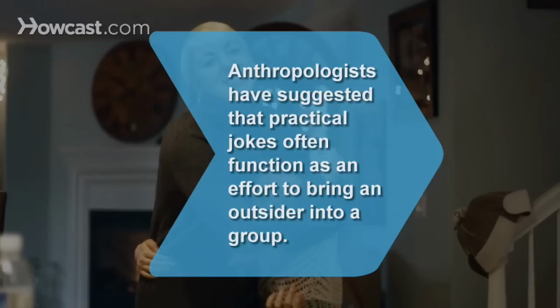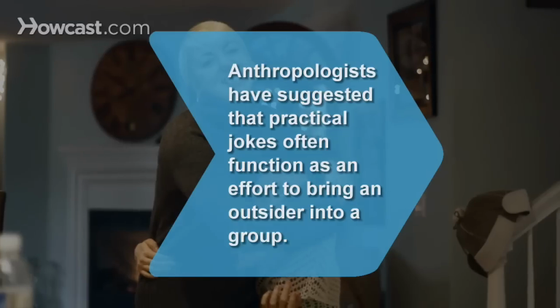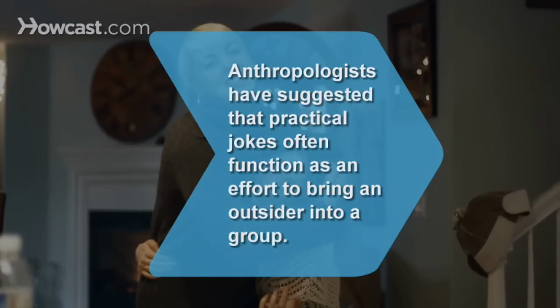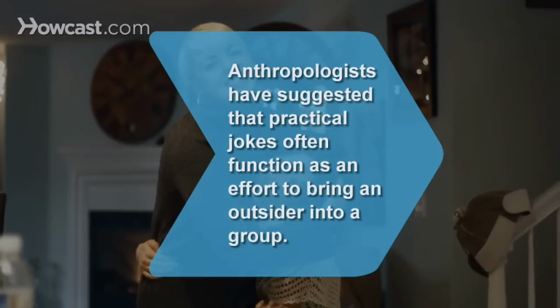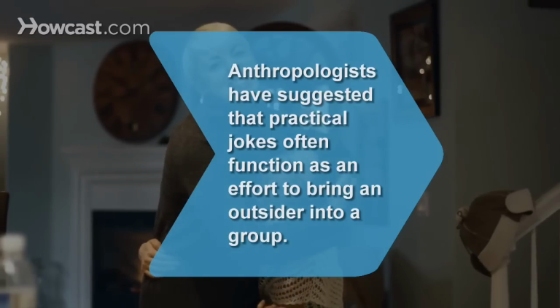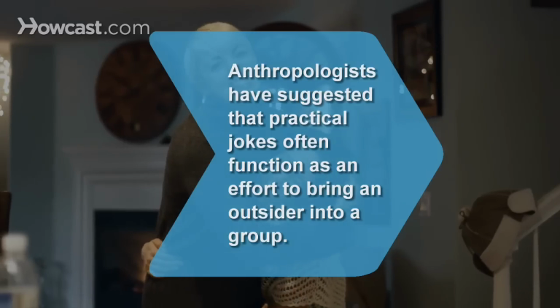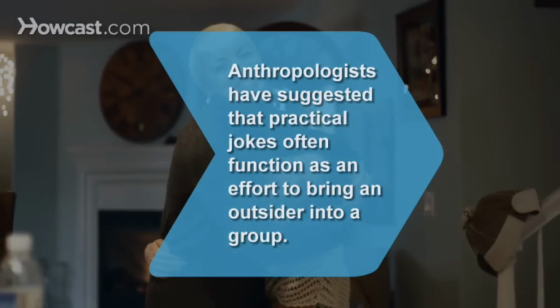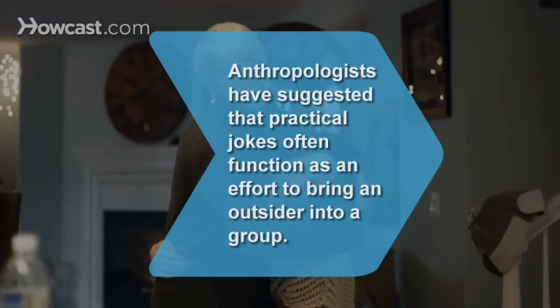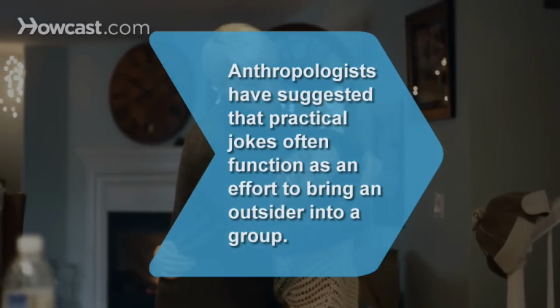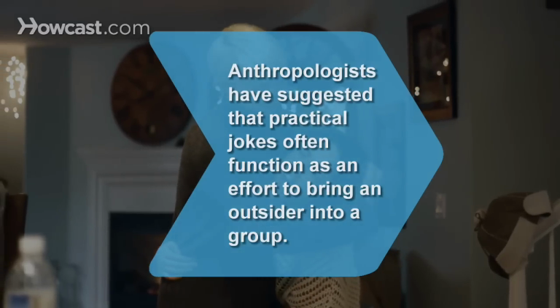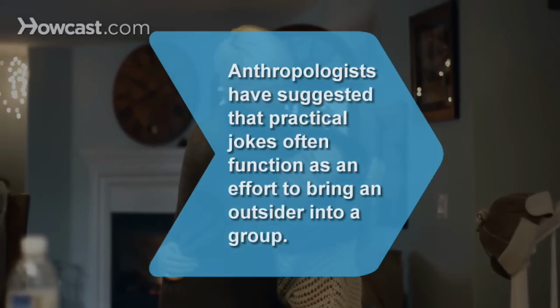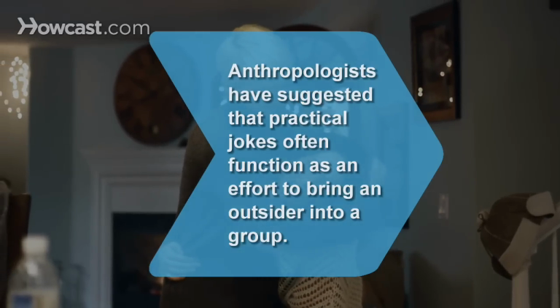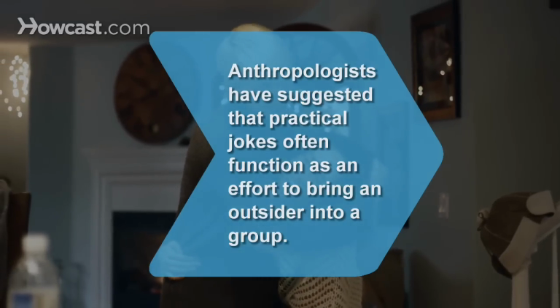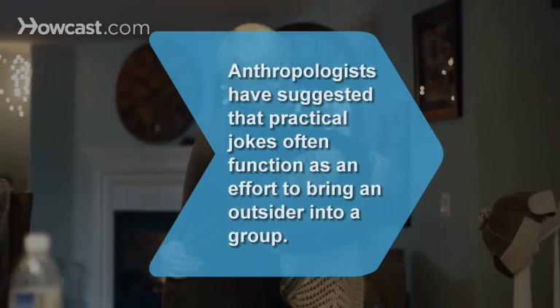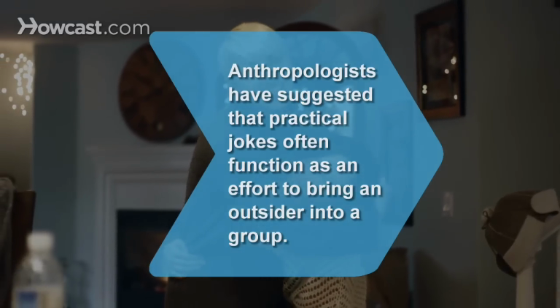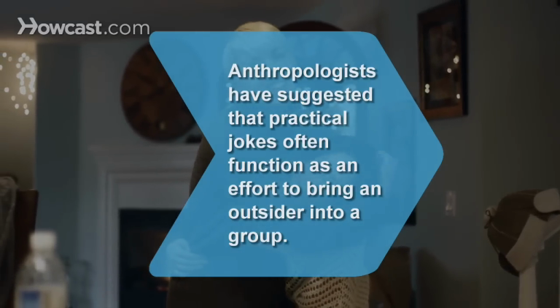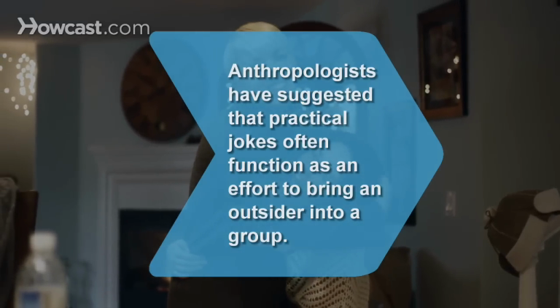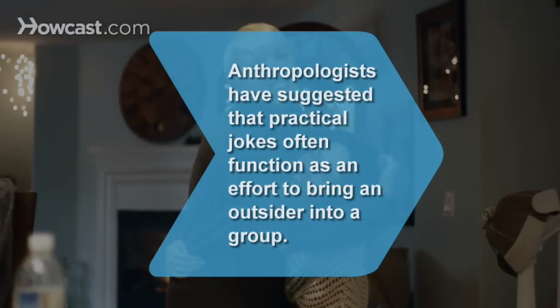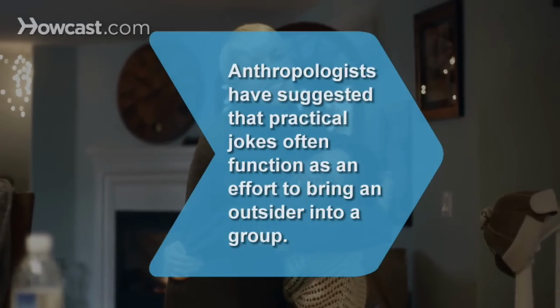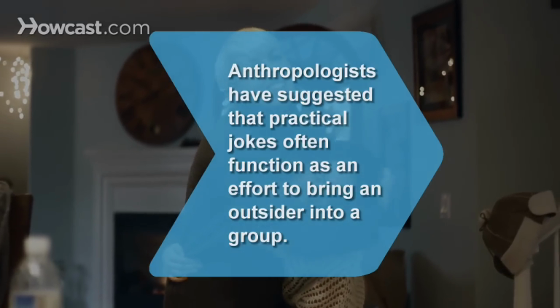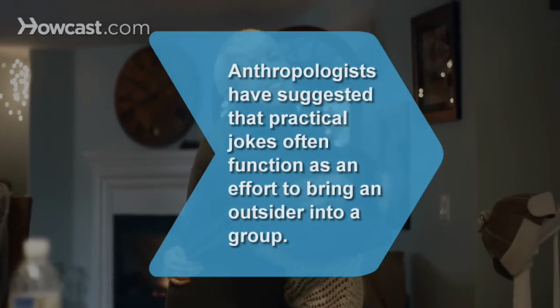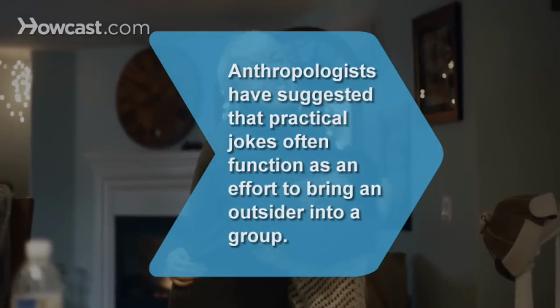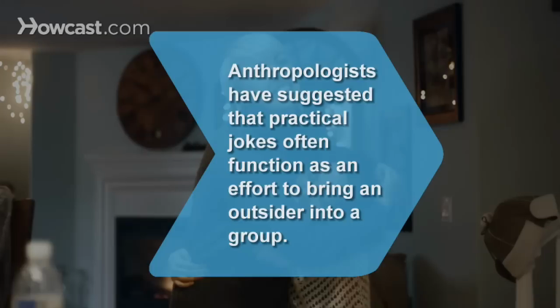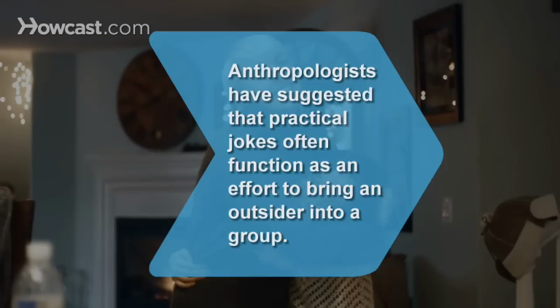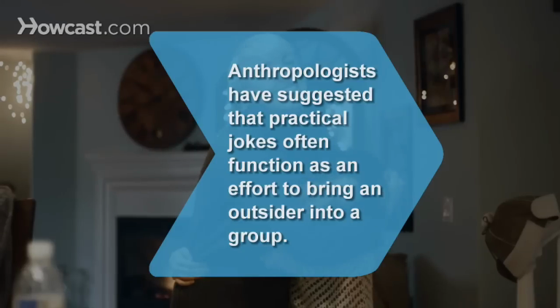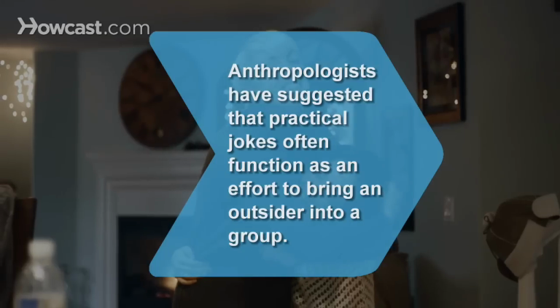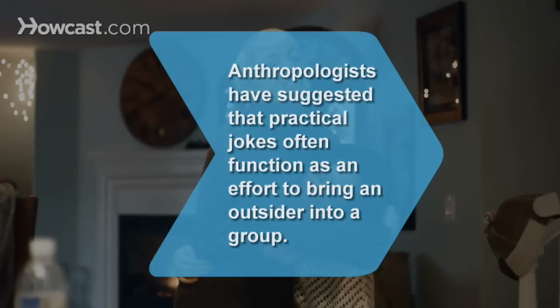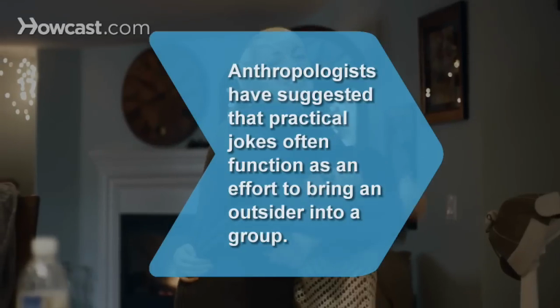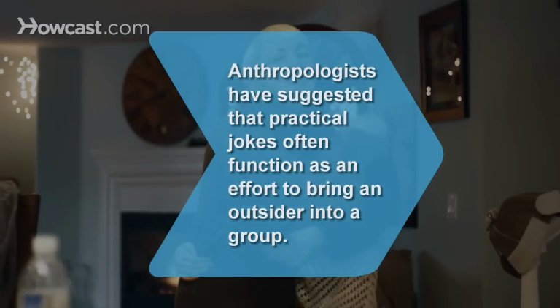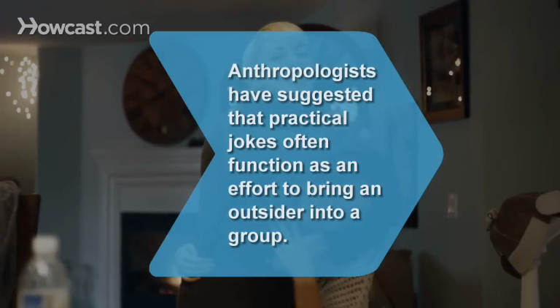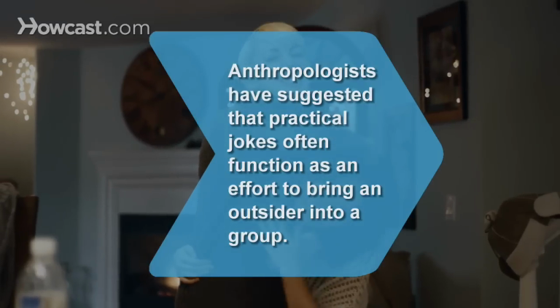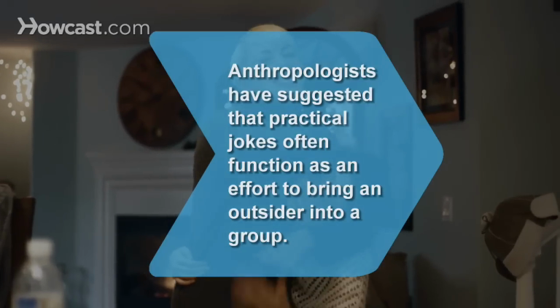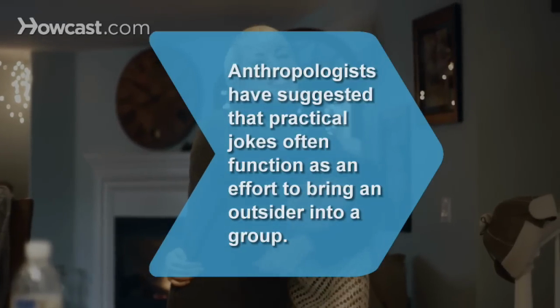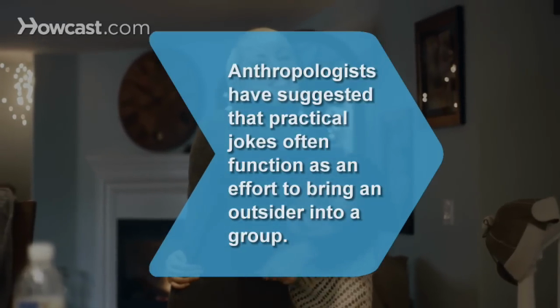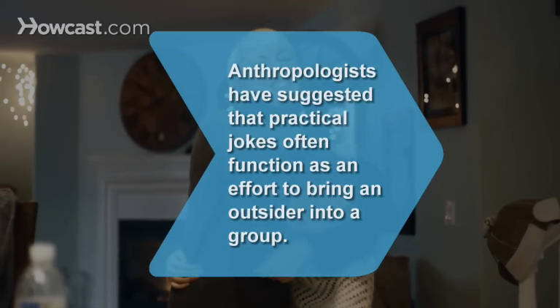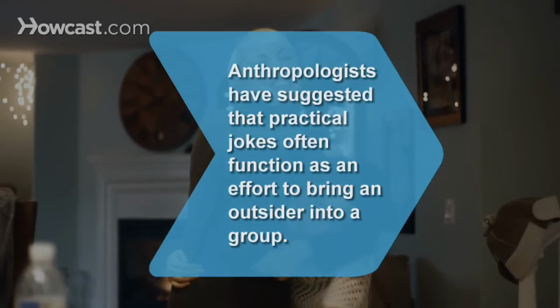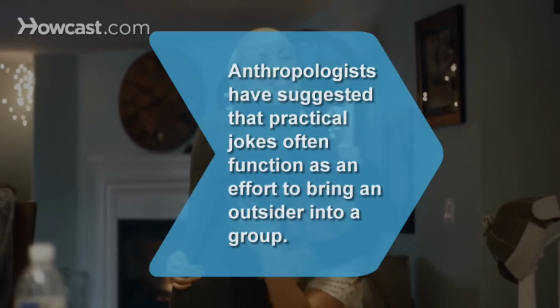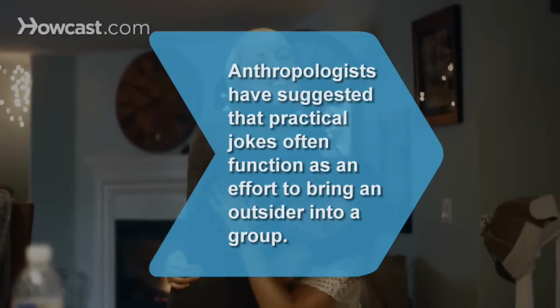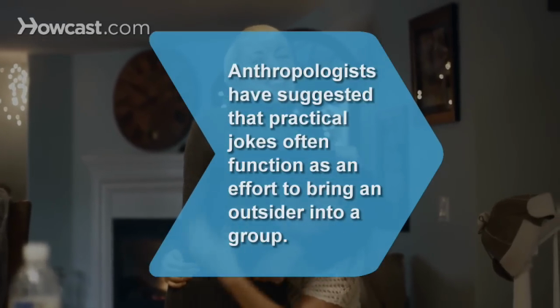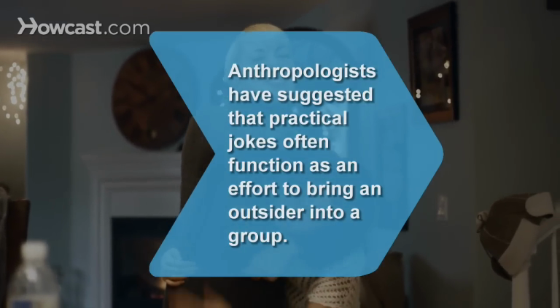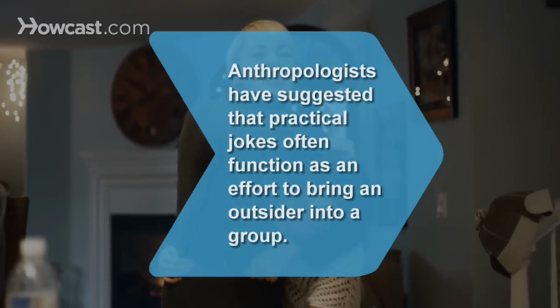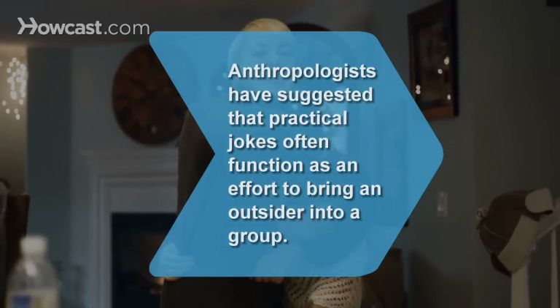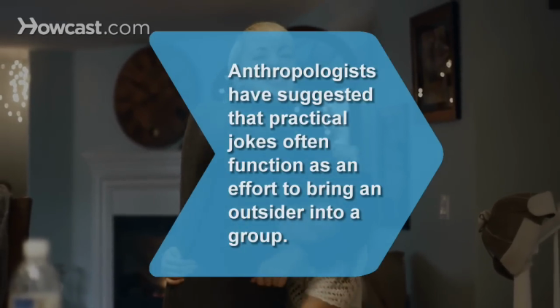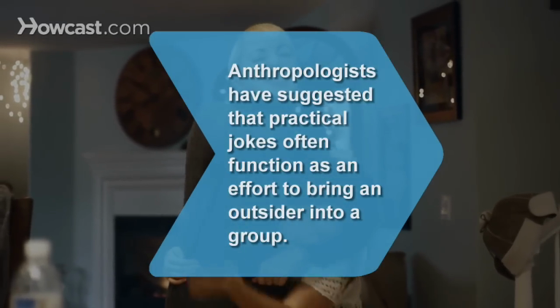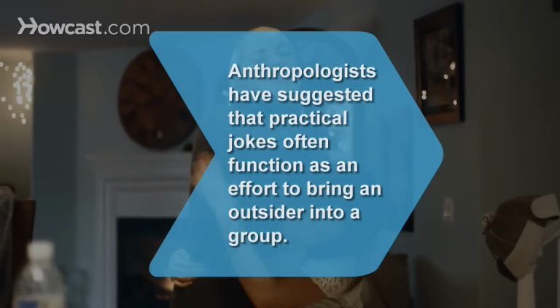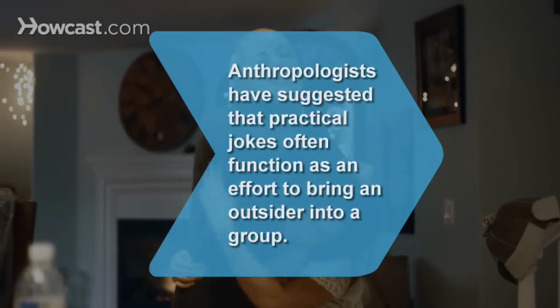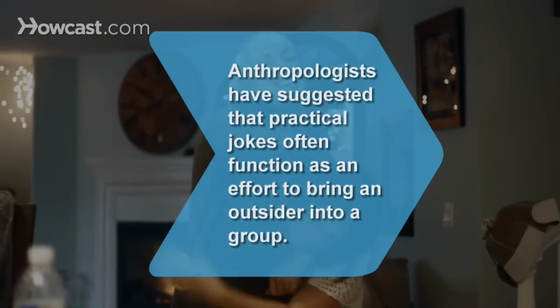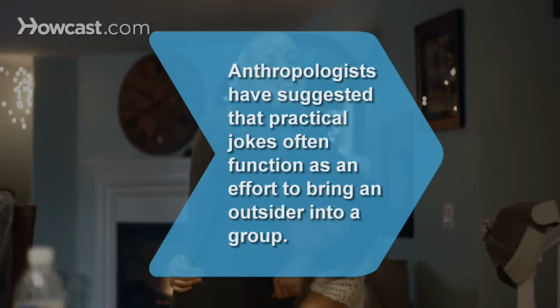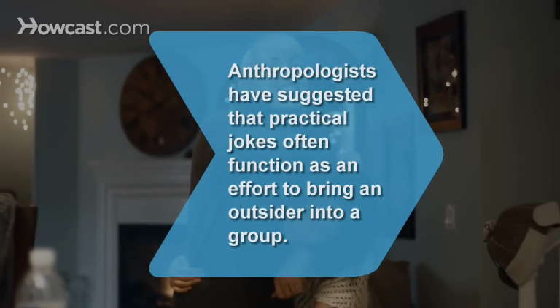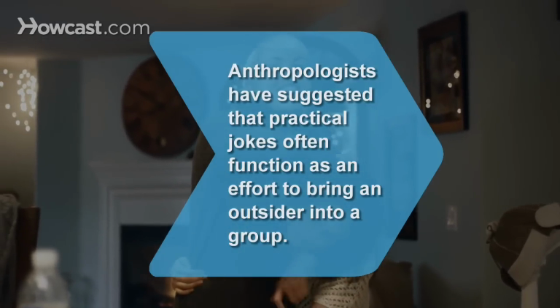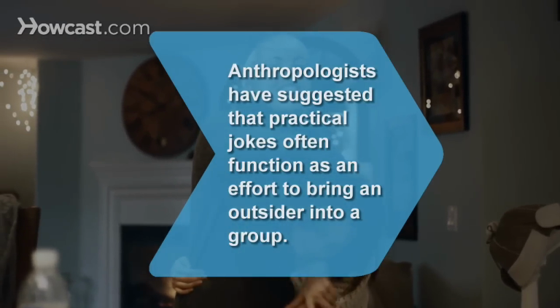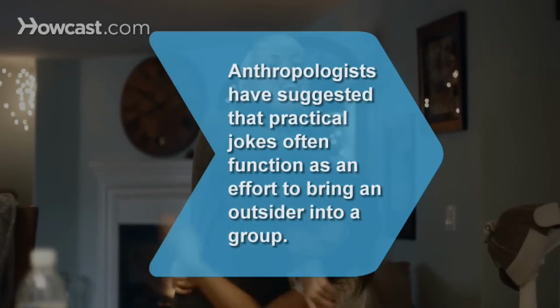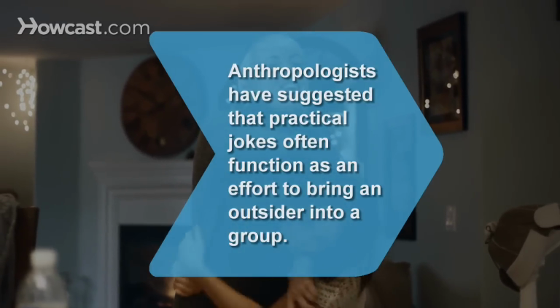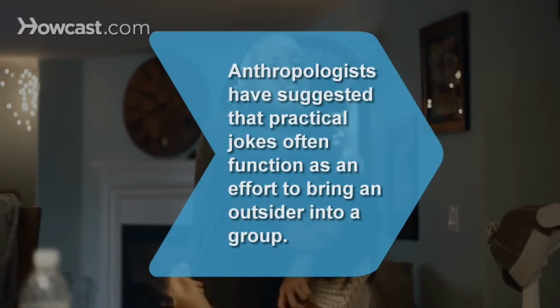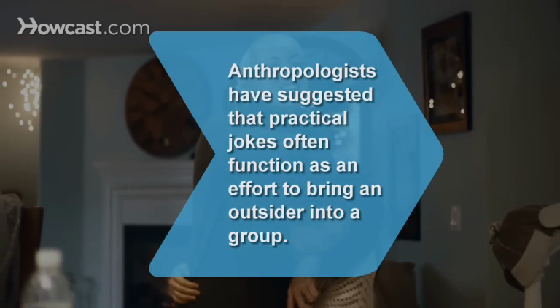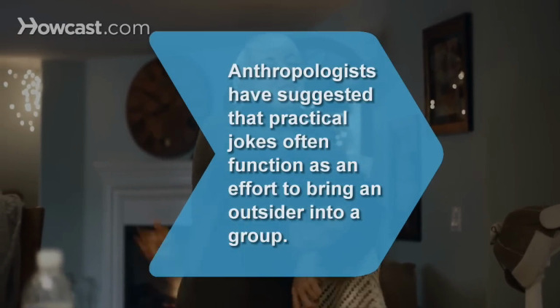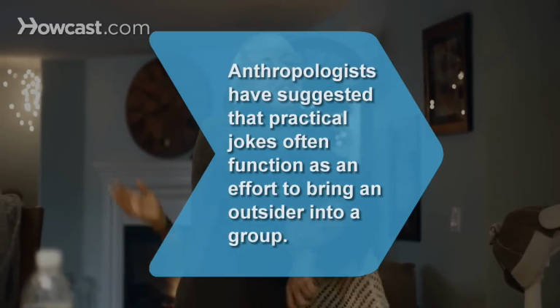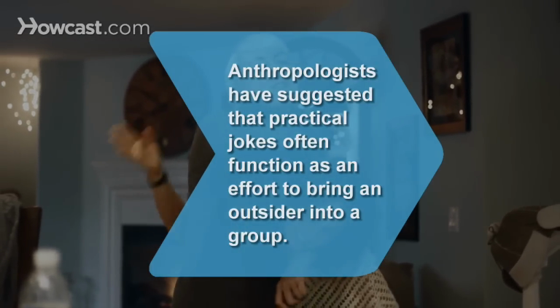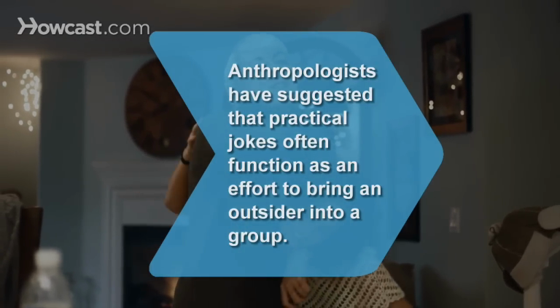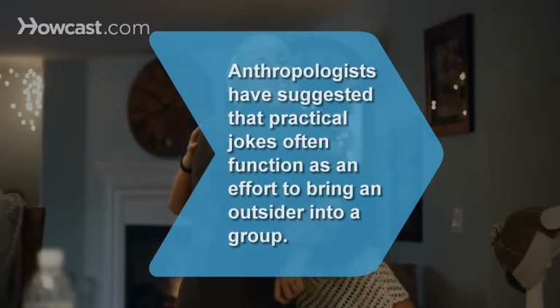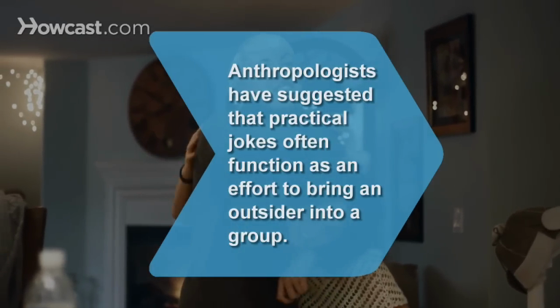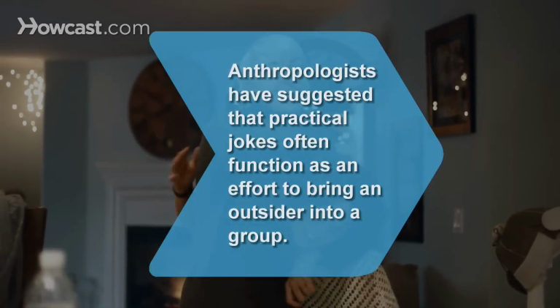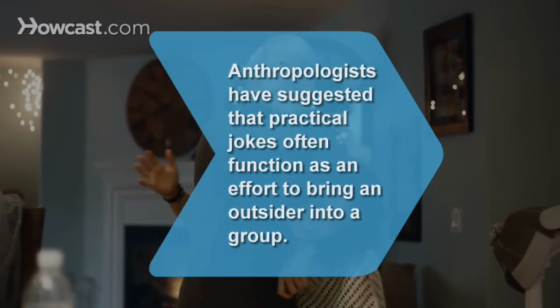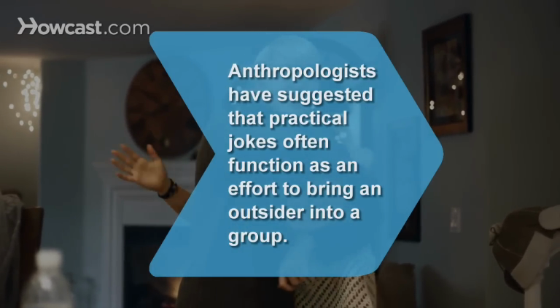Did you know? Anthropologists have suggested that practical jokes often function as an effort to bring an outsider into a group.